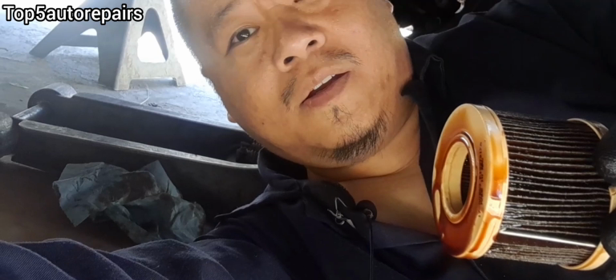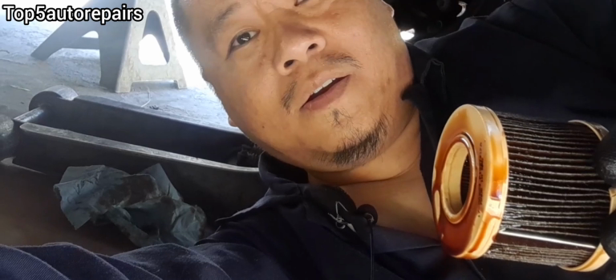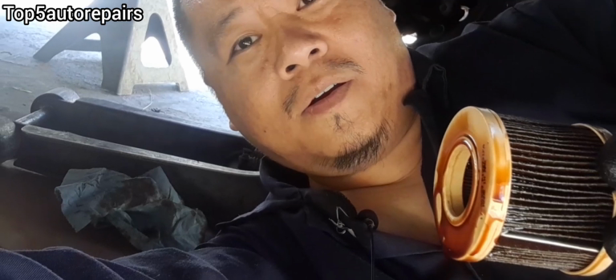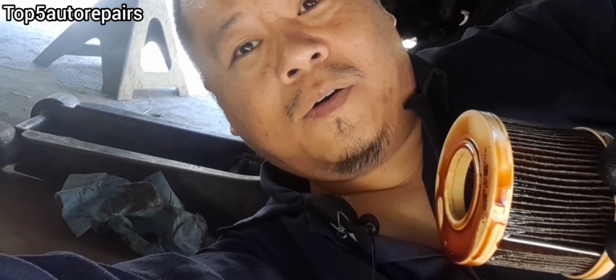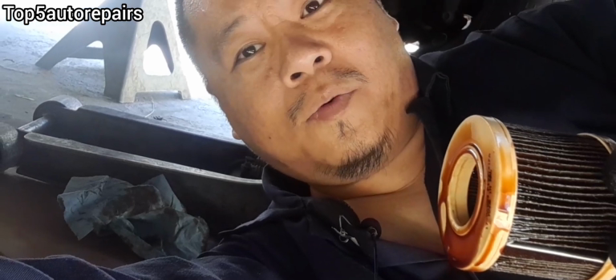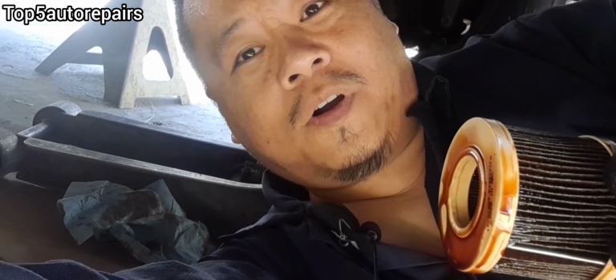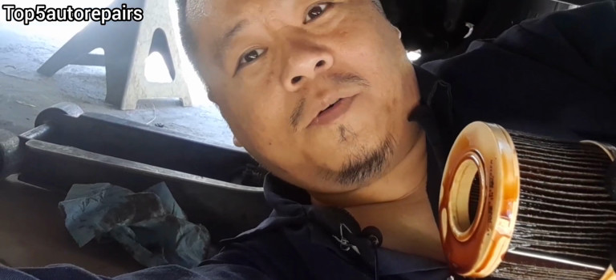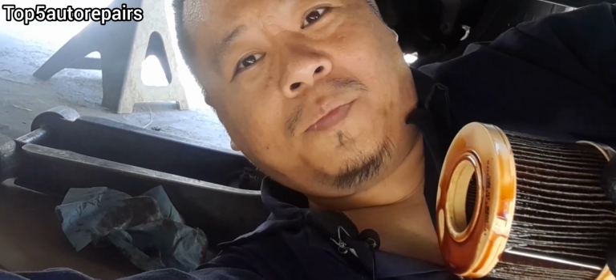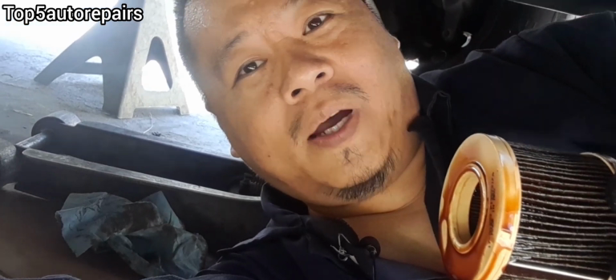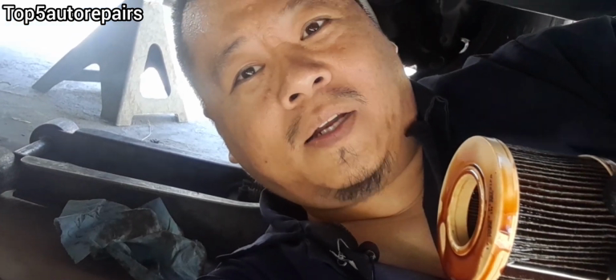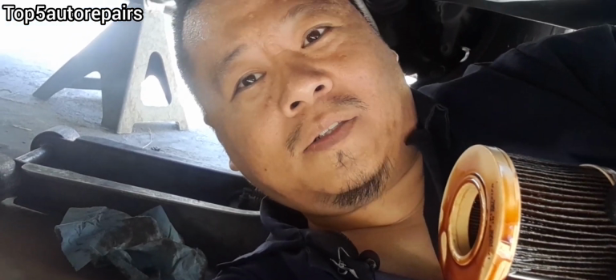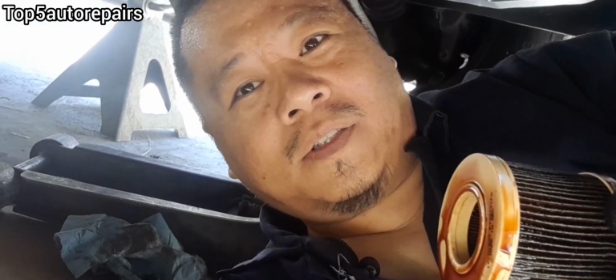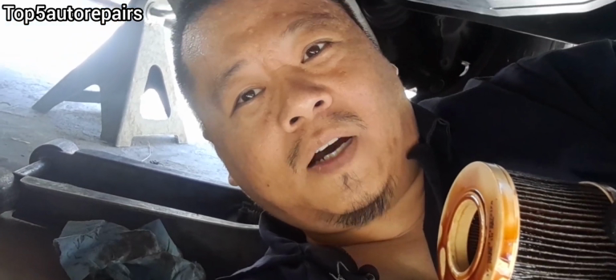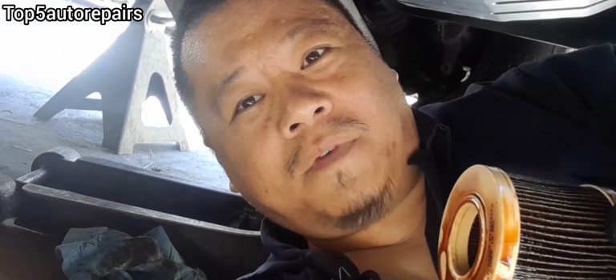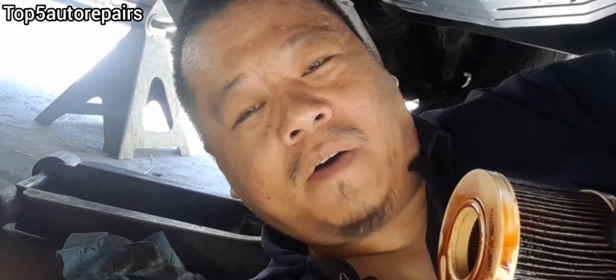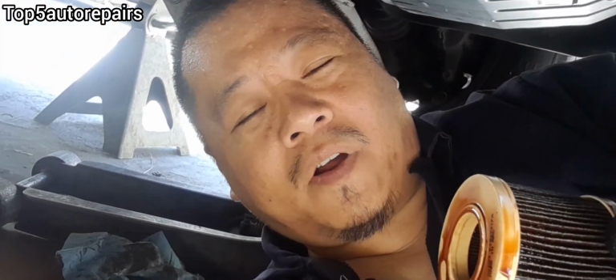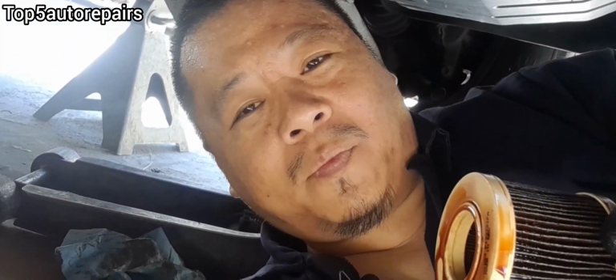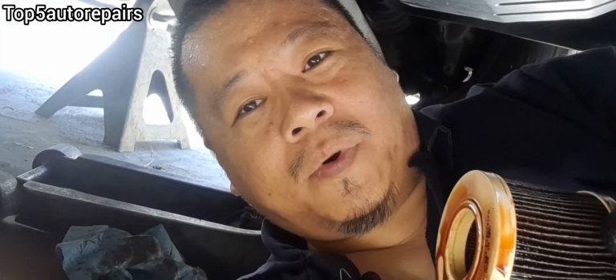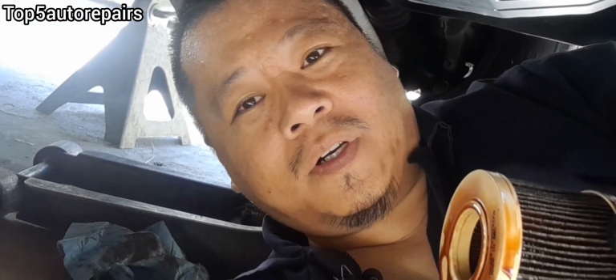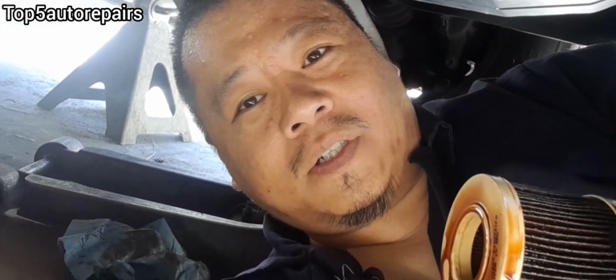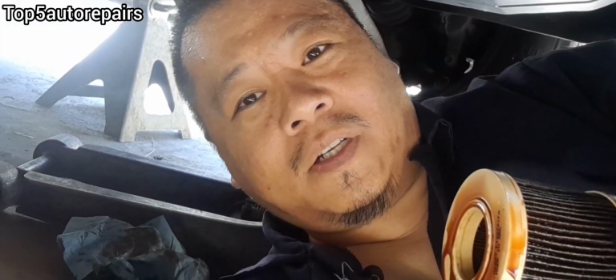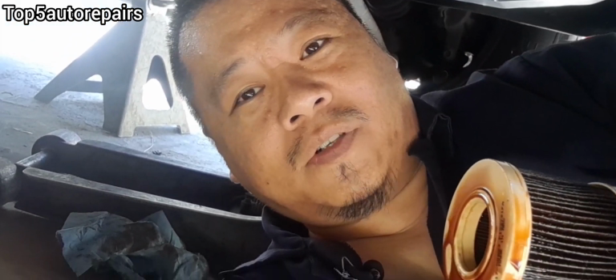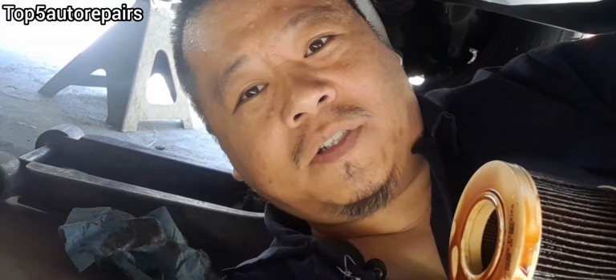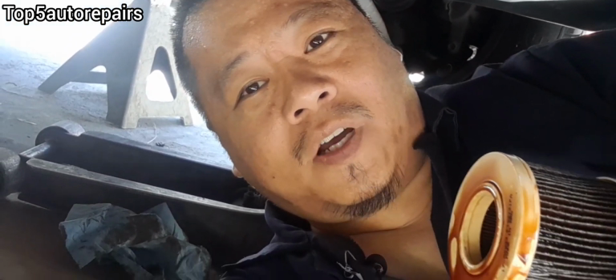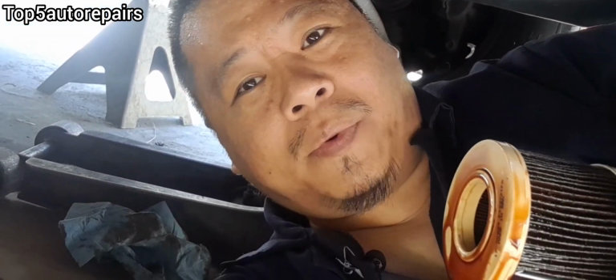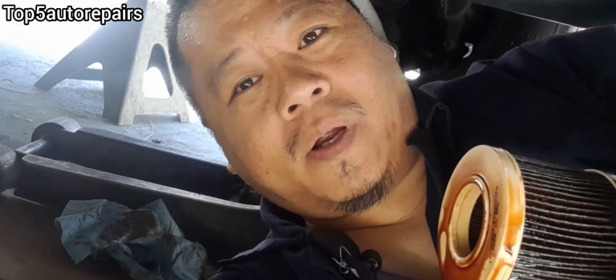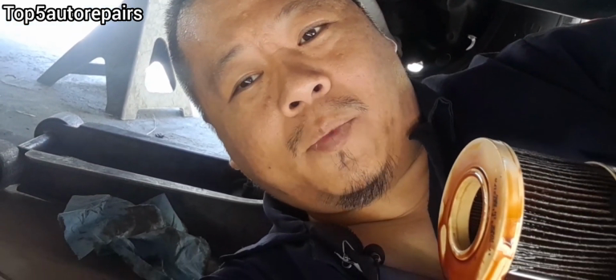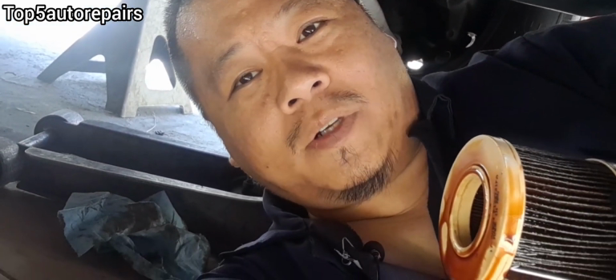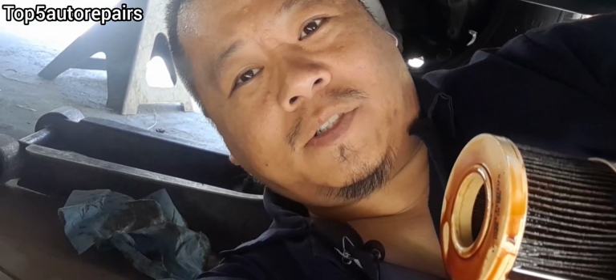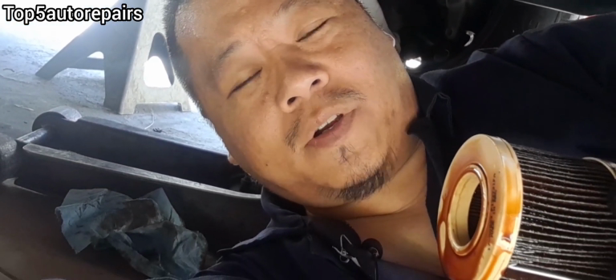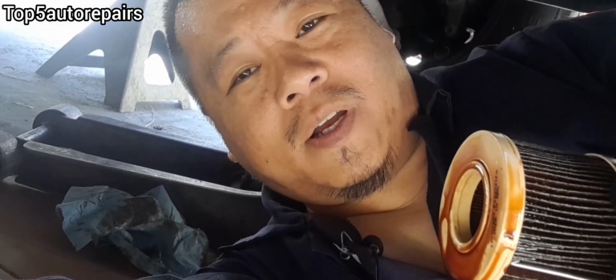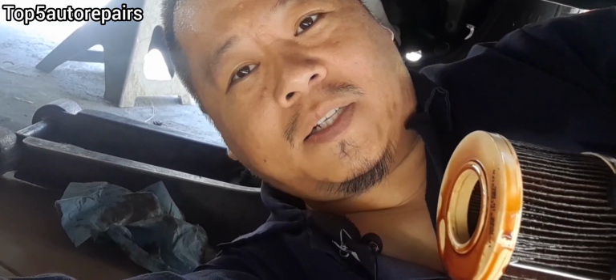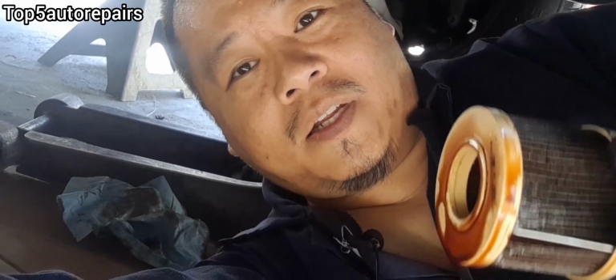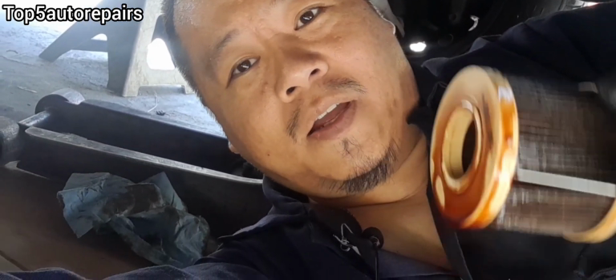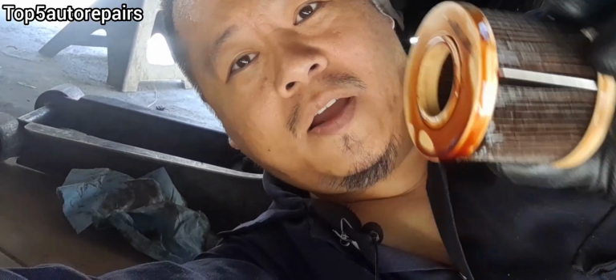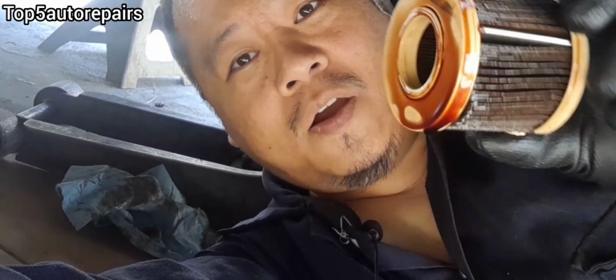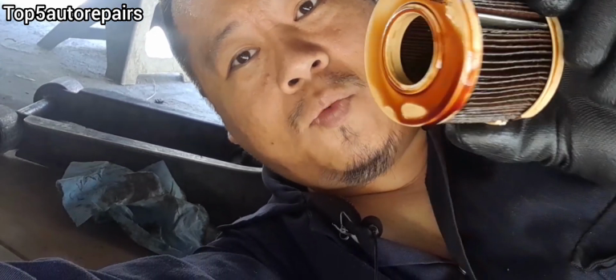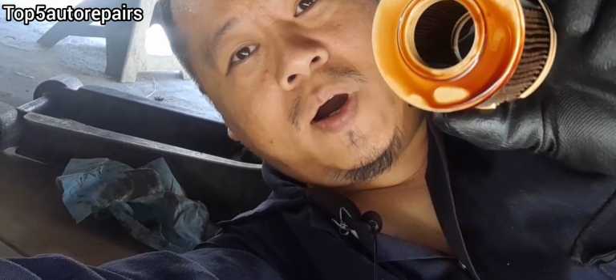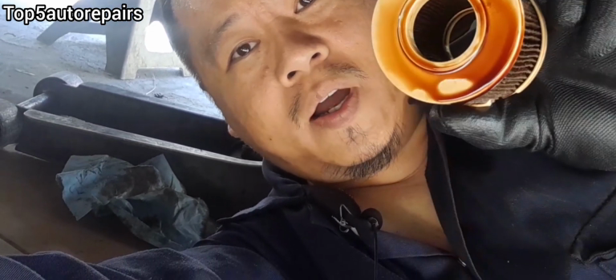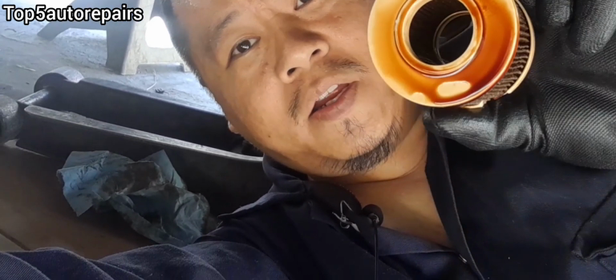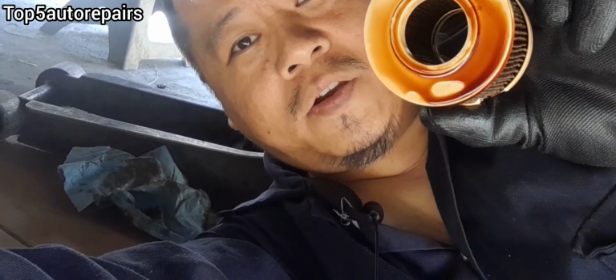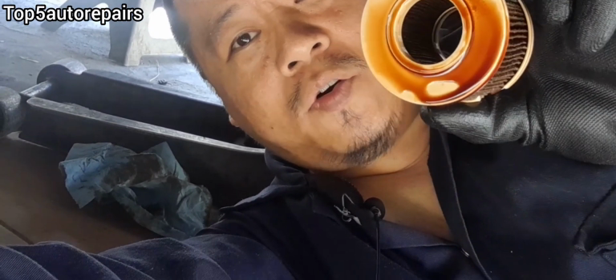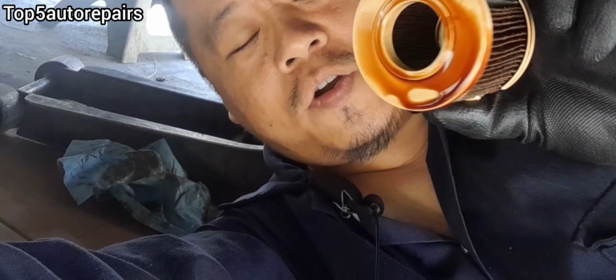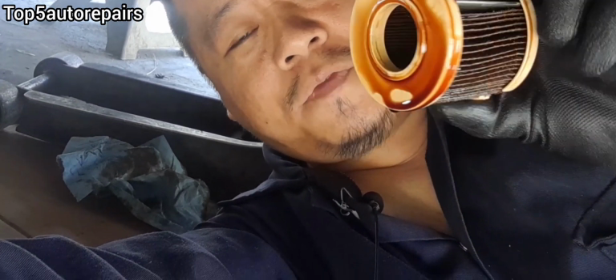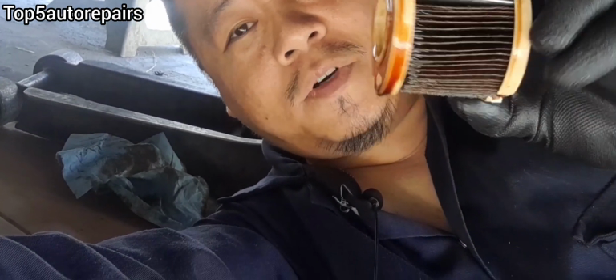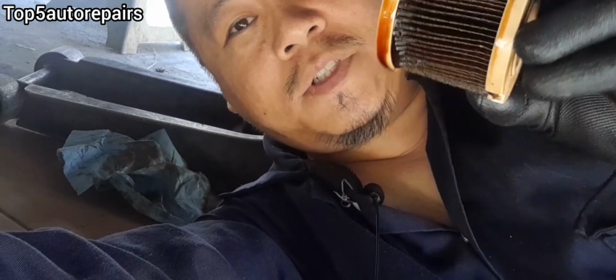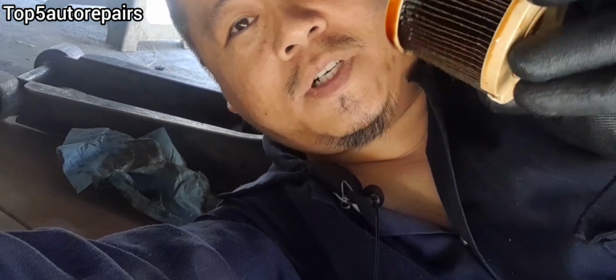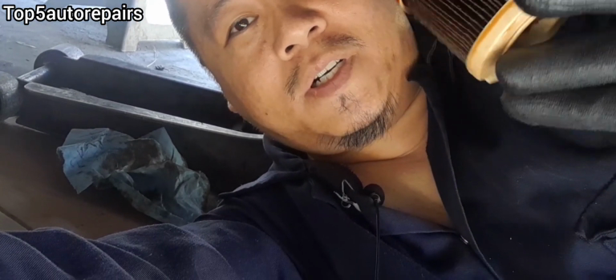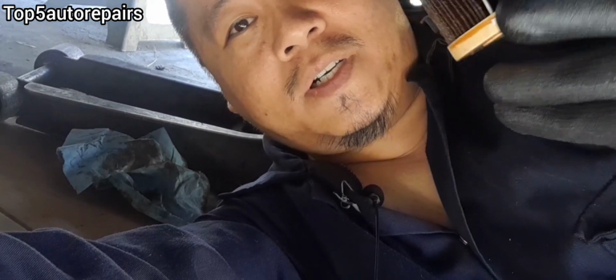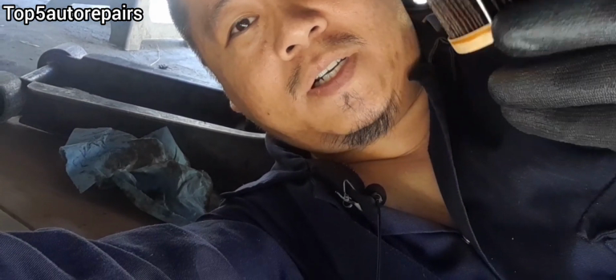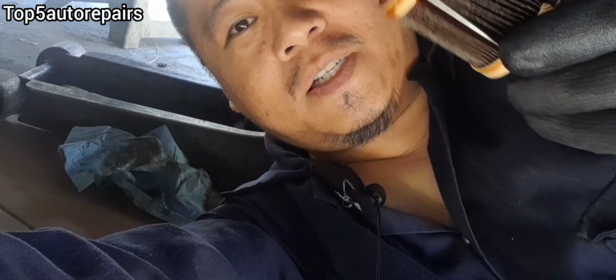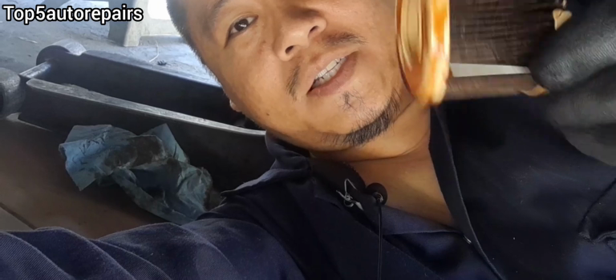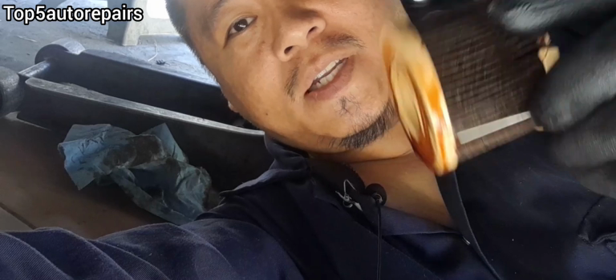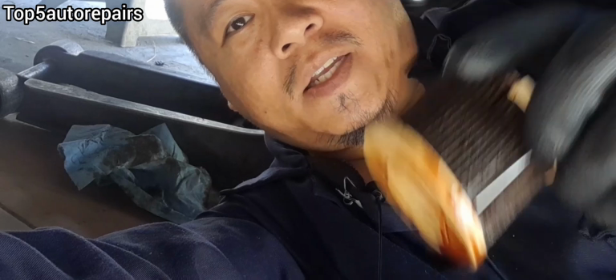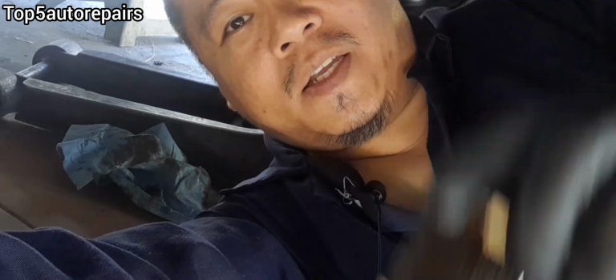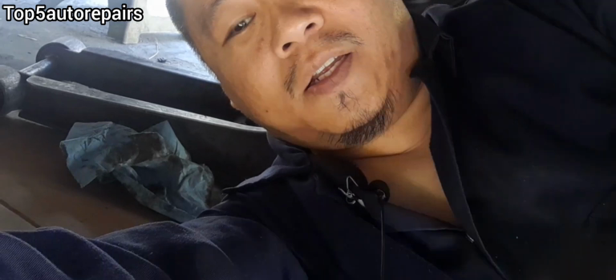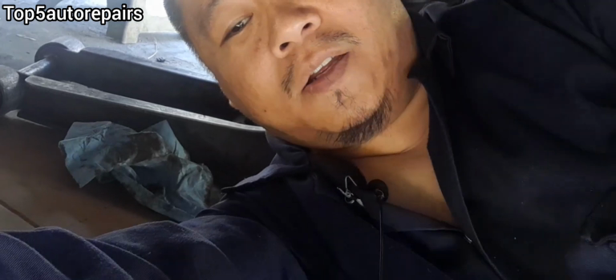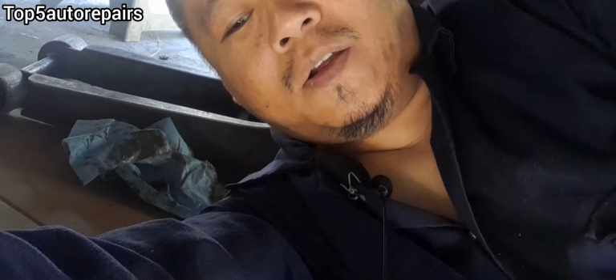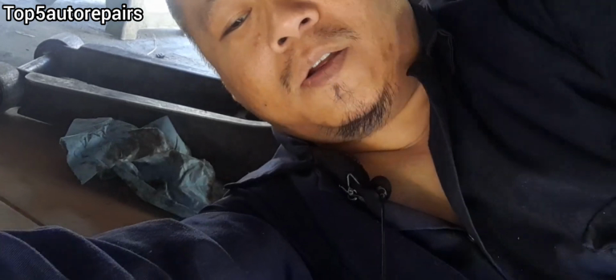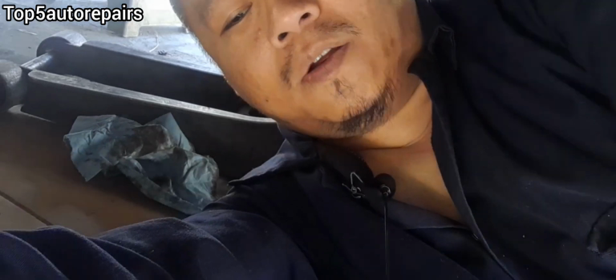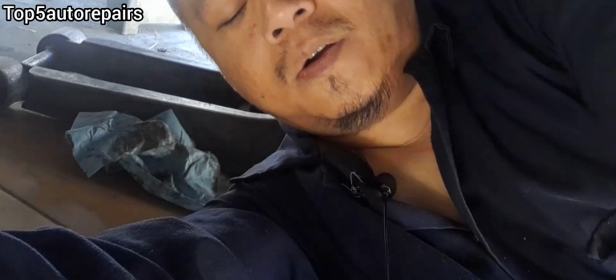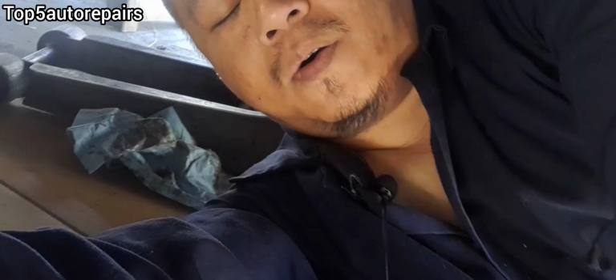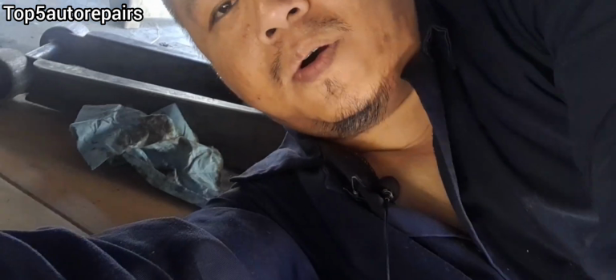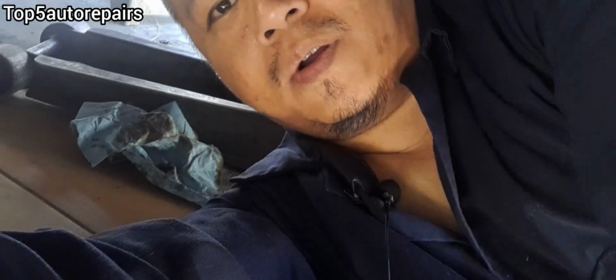Welcome back to Top 5 Auto Repairers. Today's topic, I'm going to tell you guys why your oil filter is leaking oil.